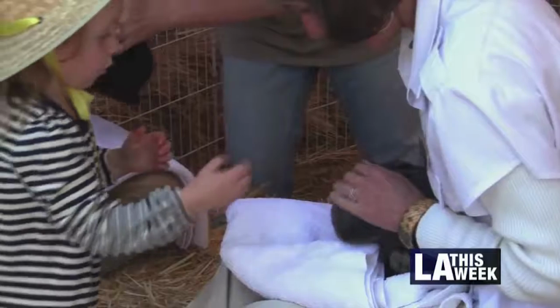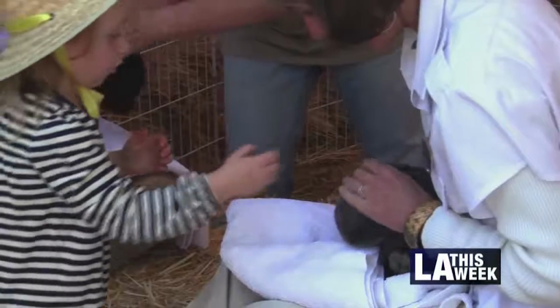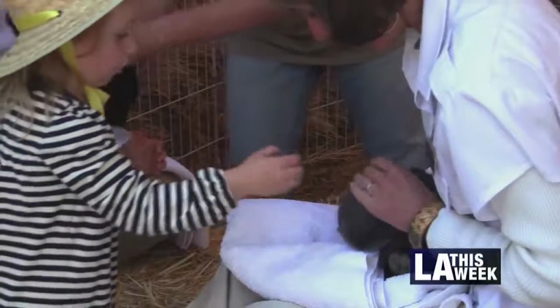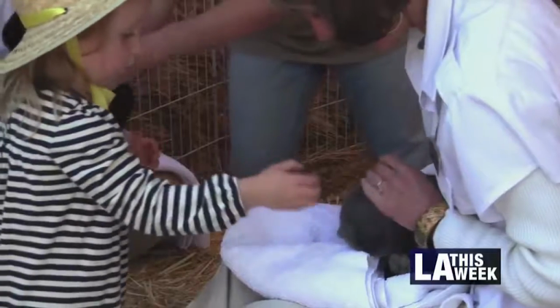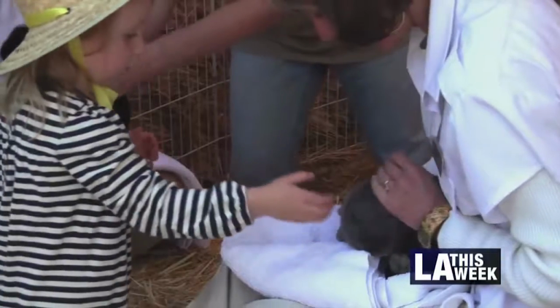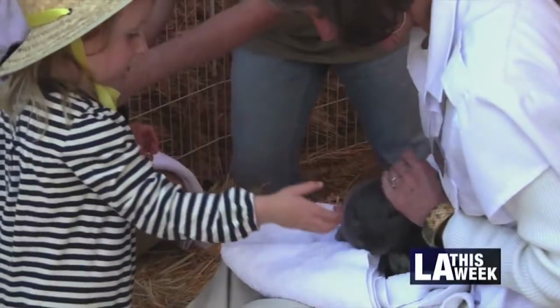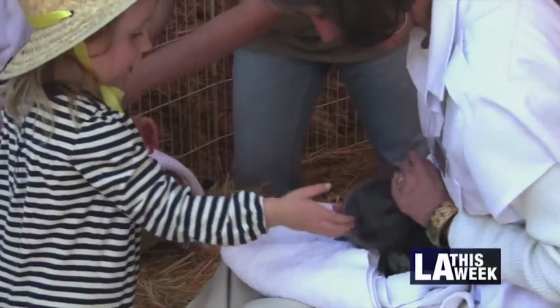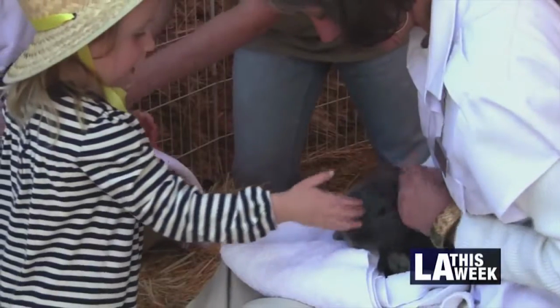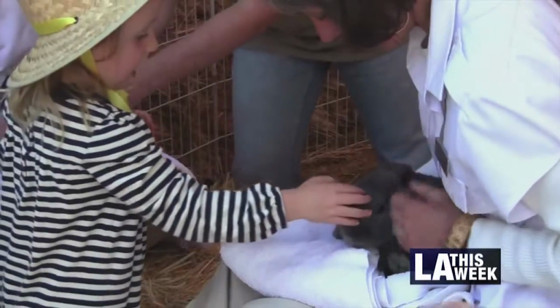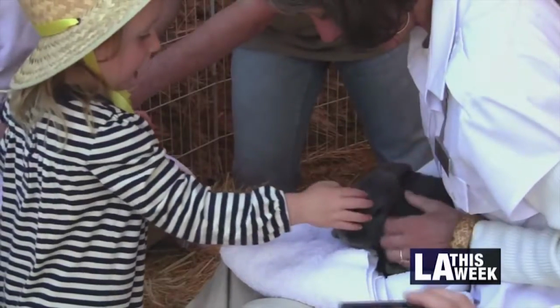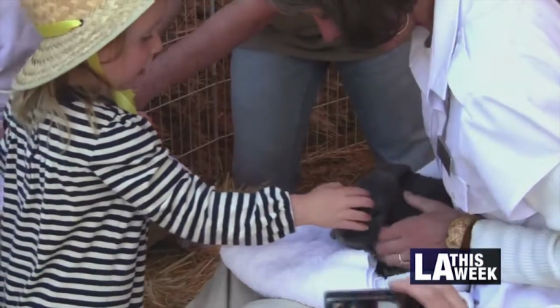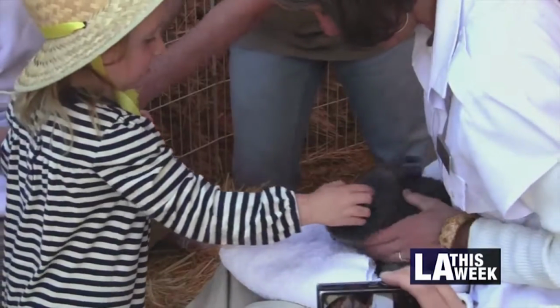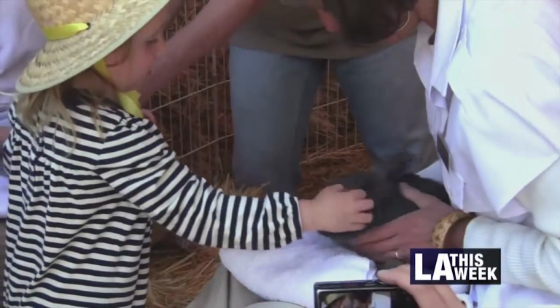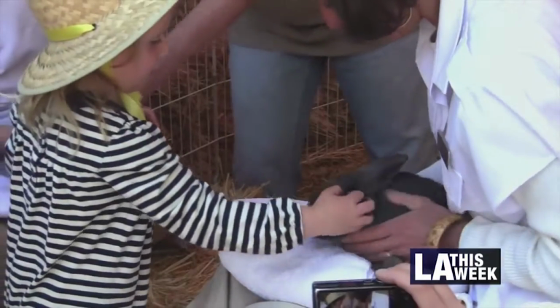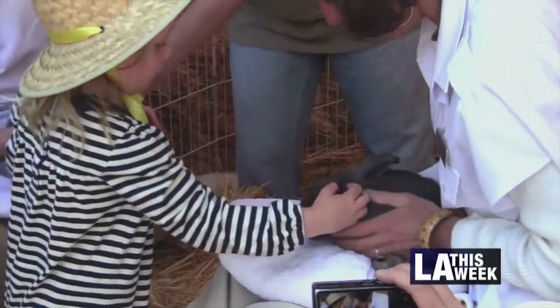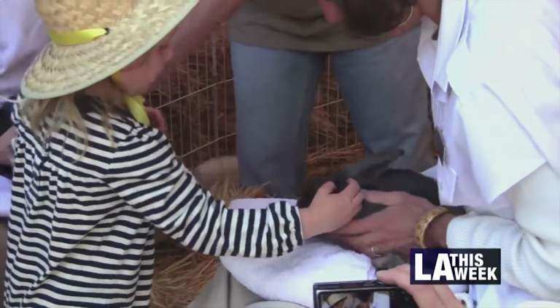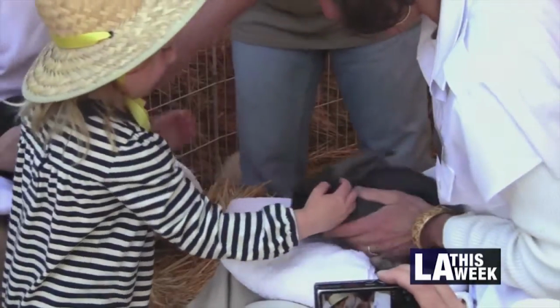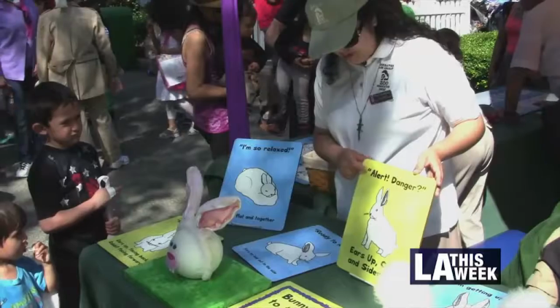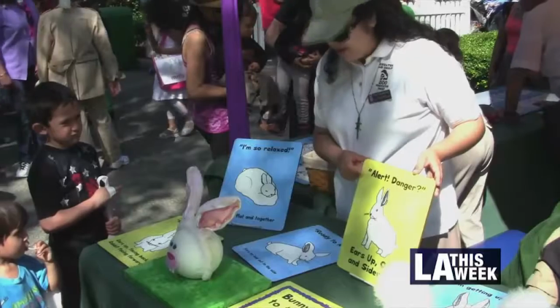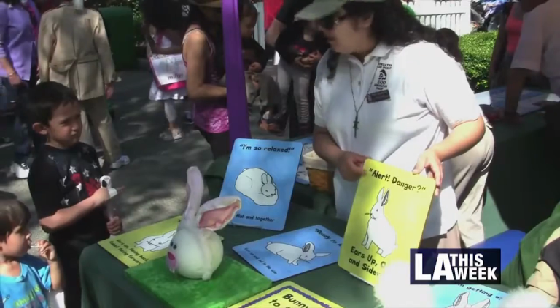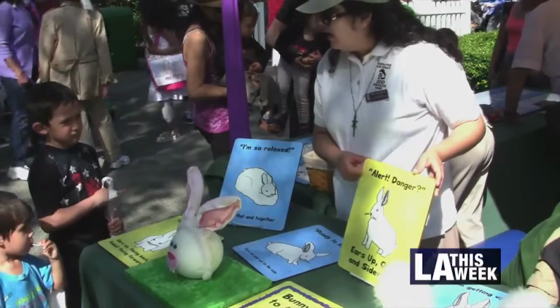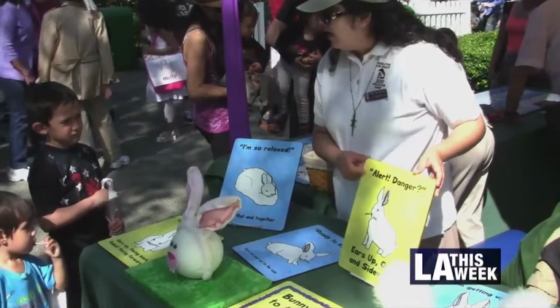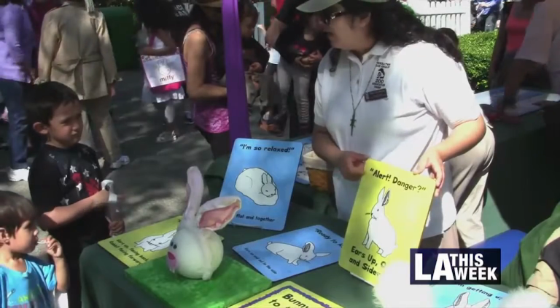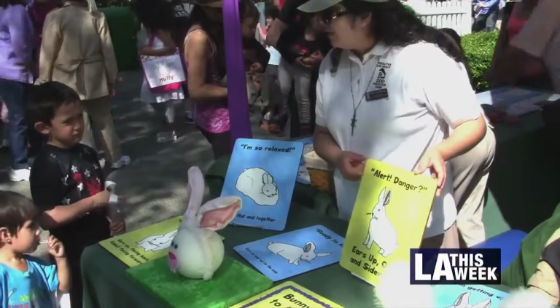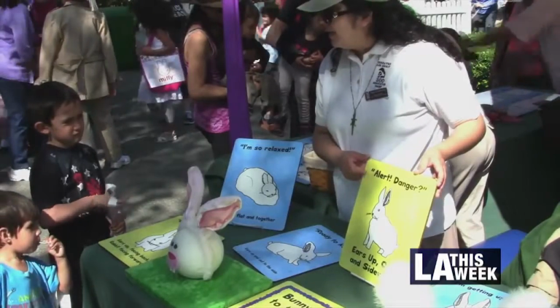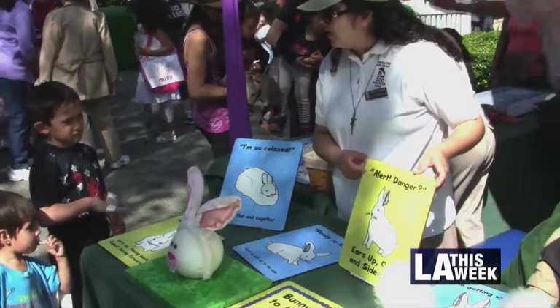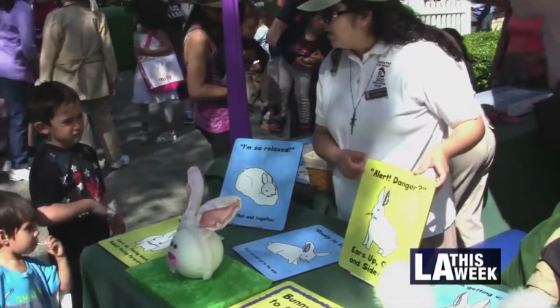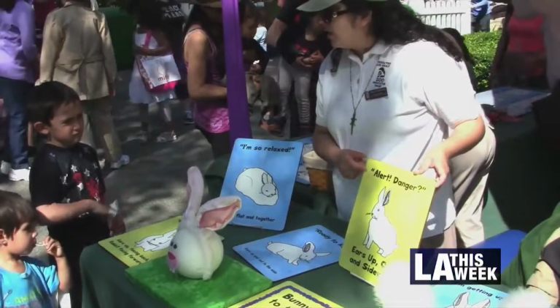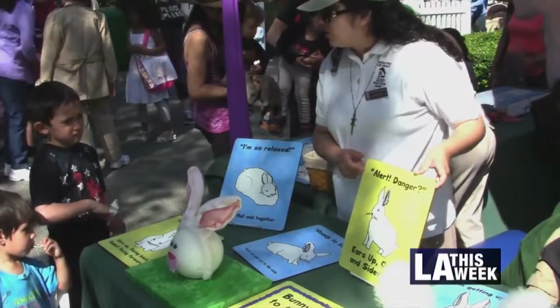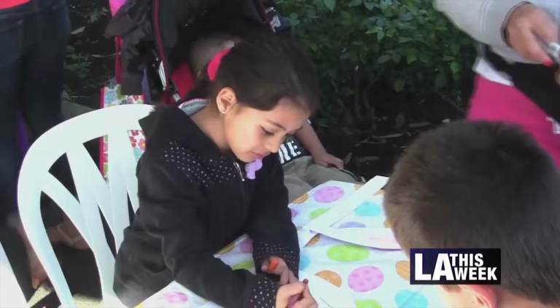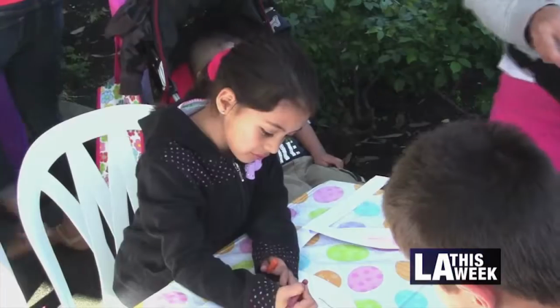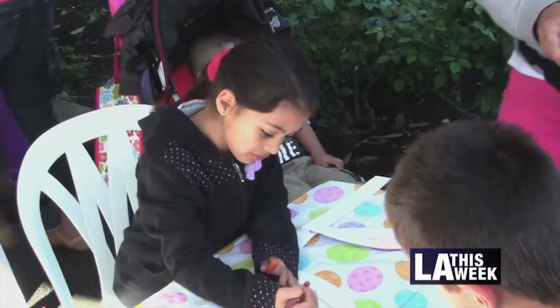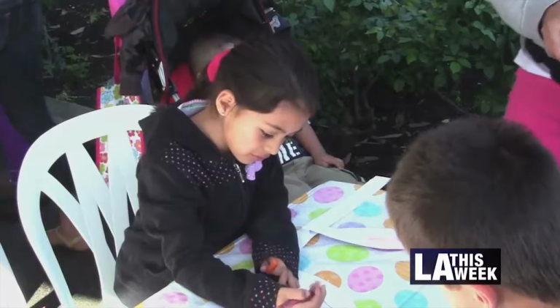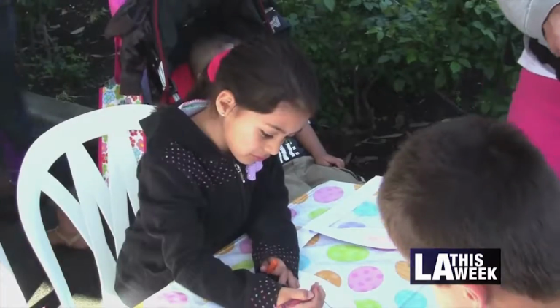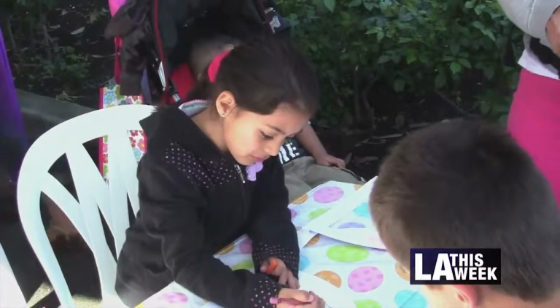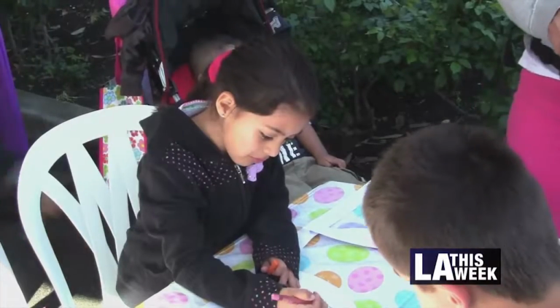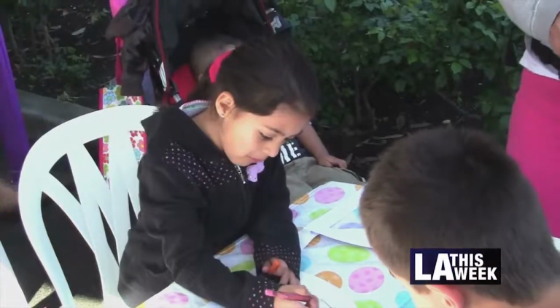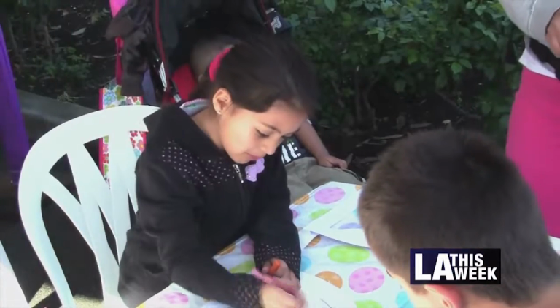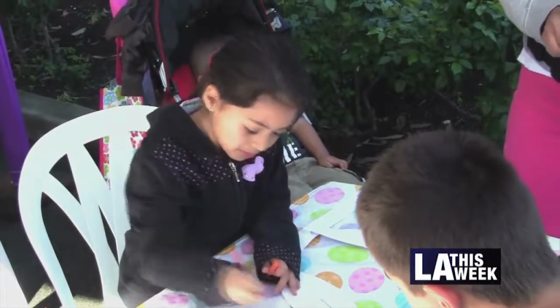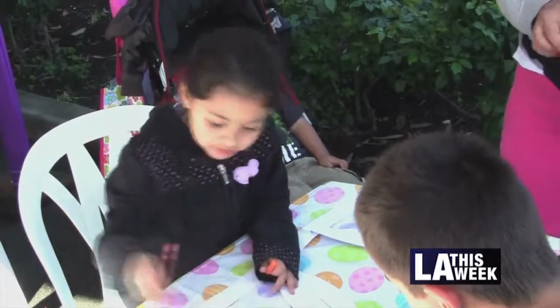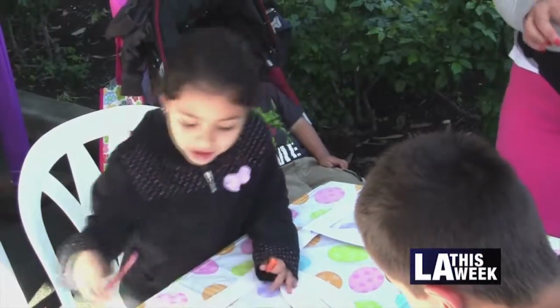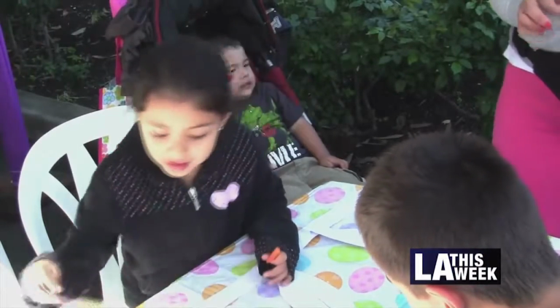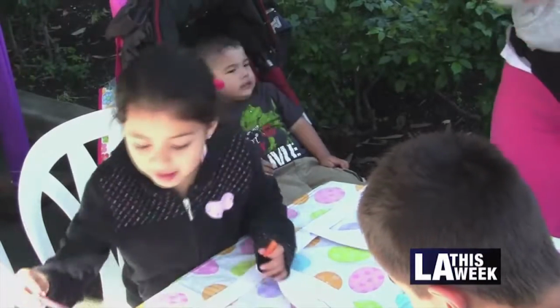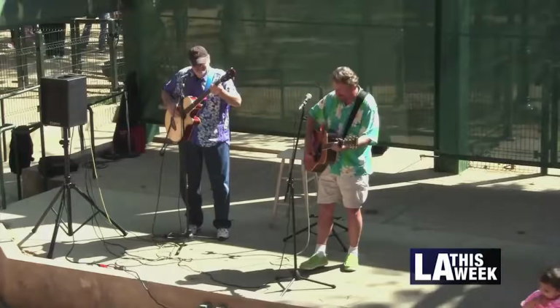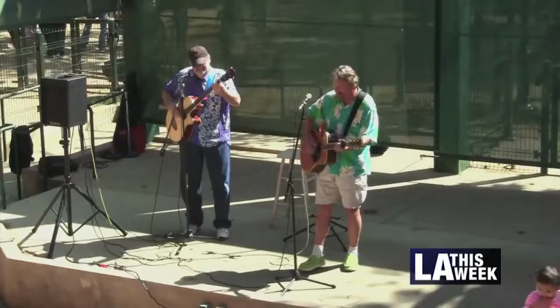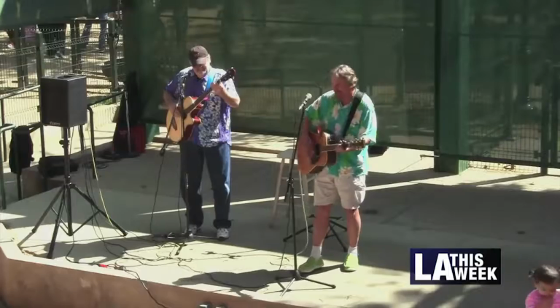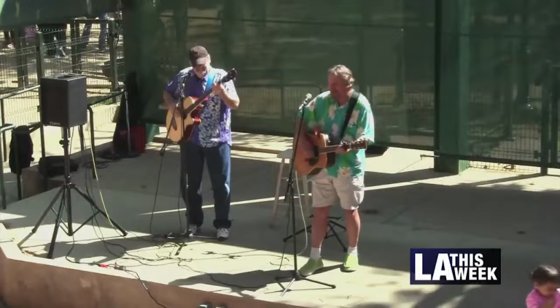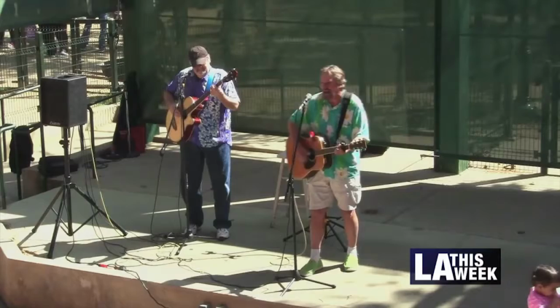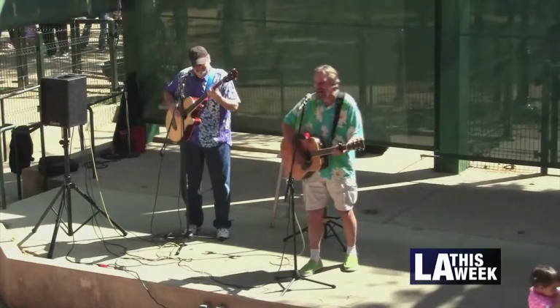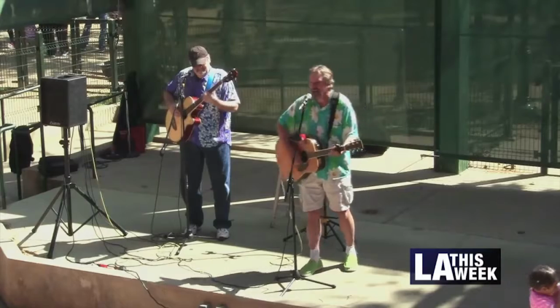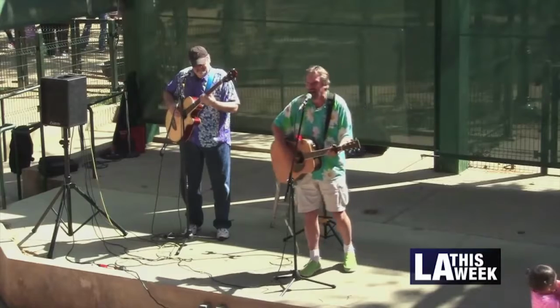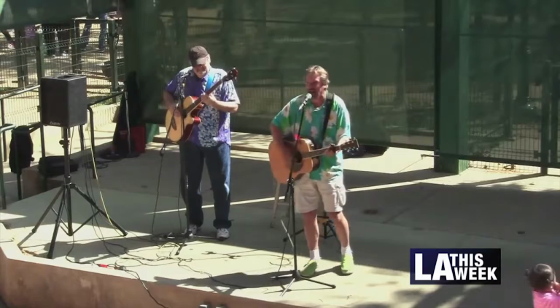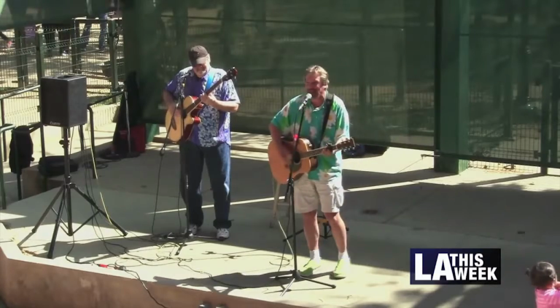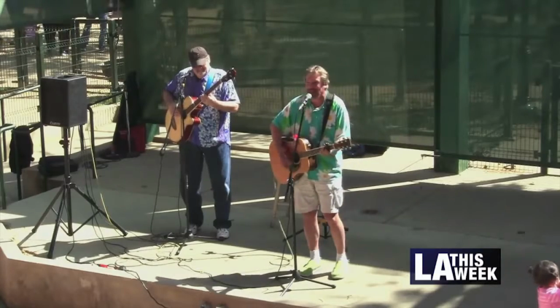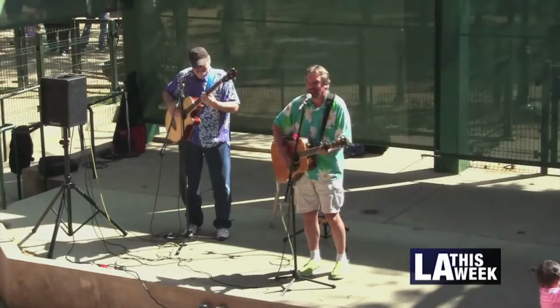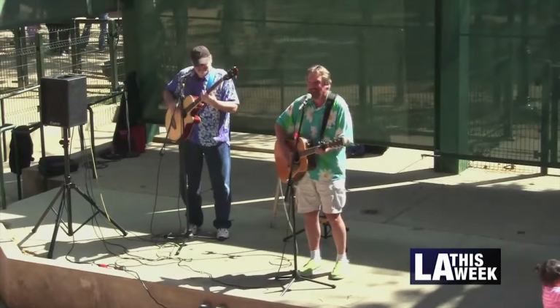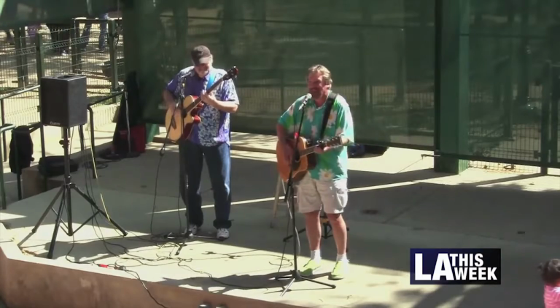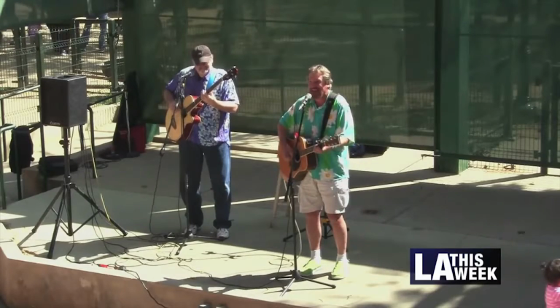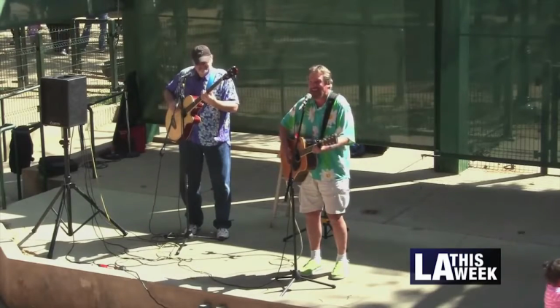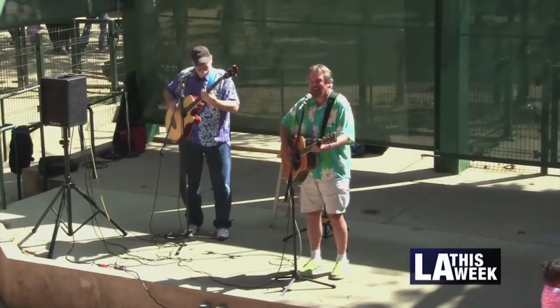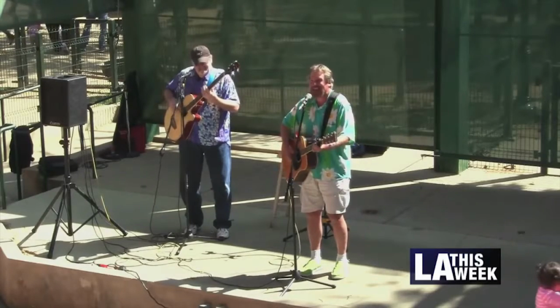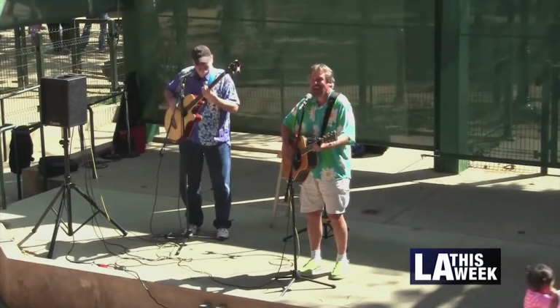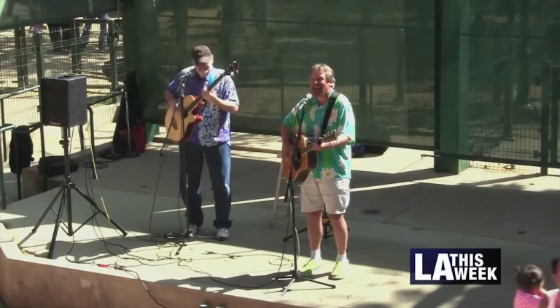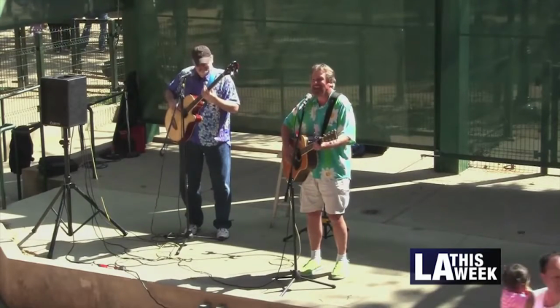Big Bunny's Spring Fling at the L.A. Zoo celebrates the season with three bountiful days of exciting adventures.